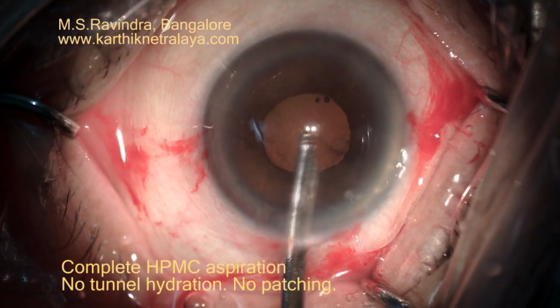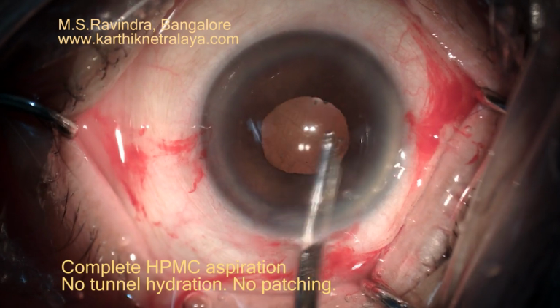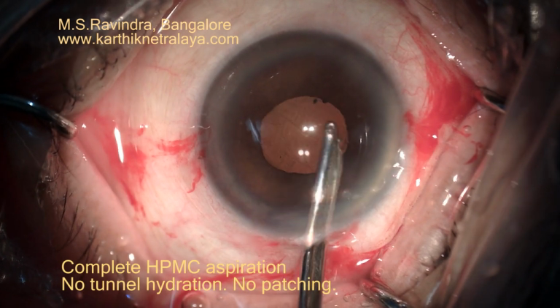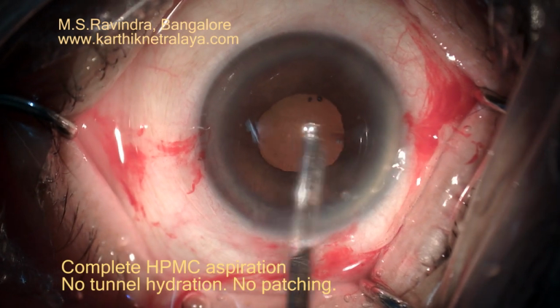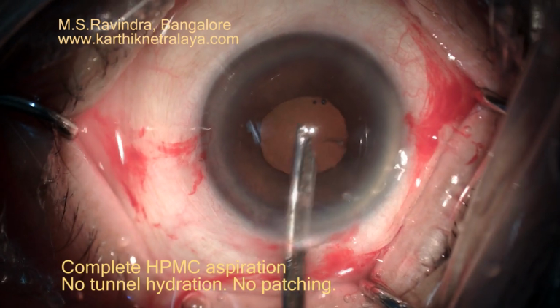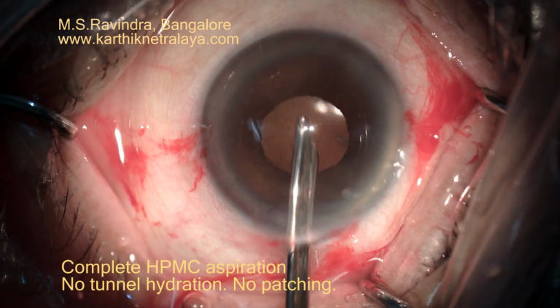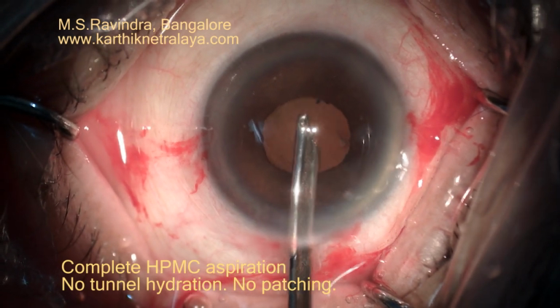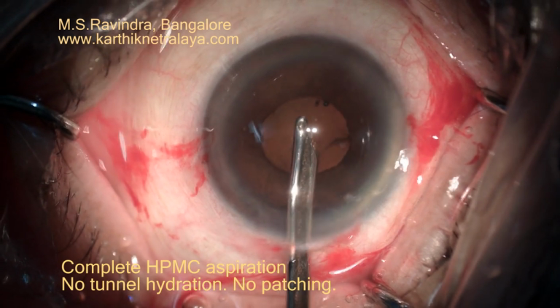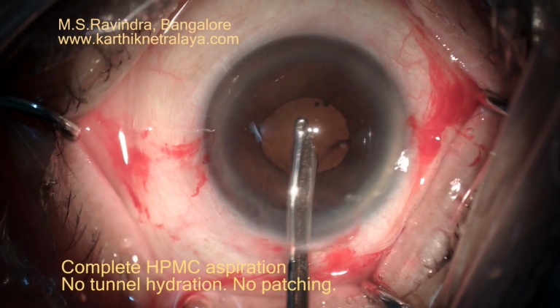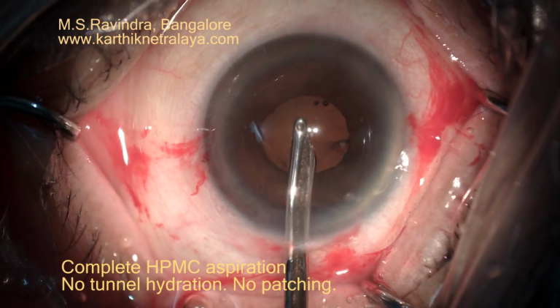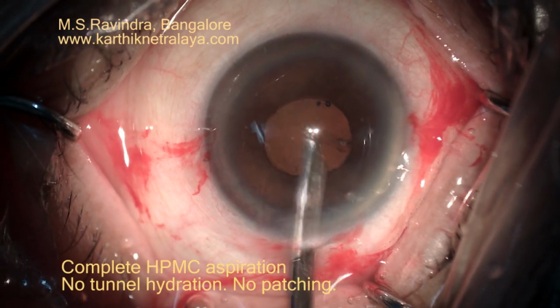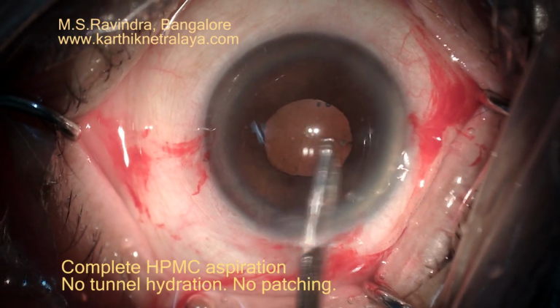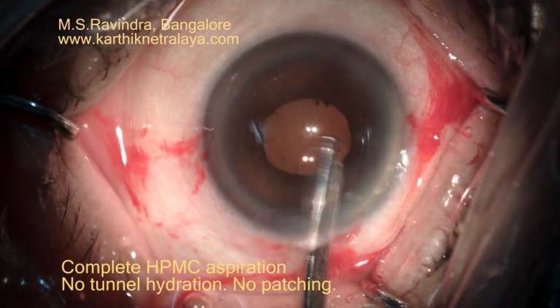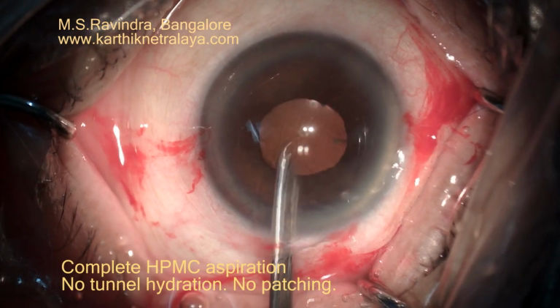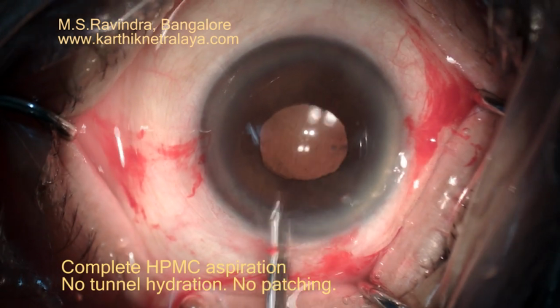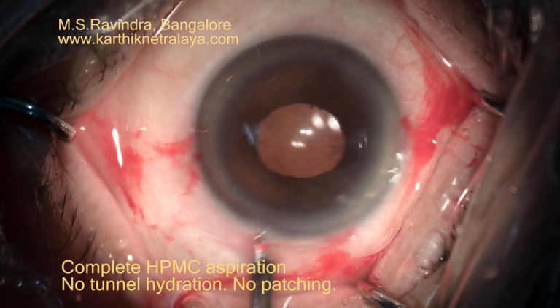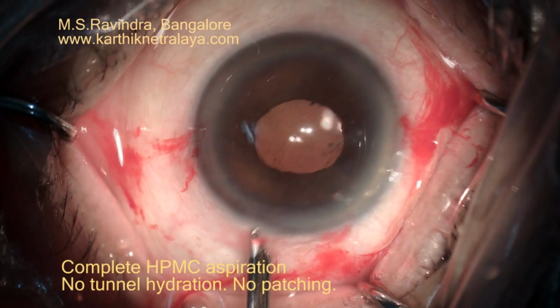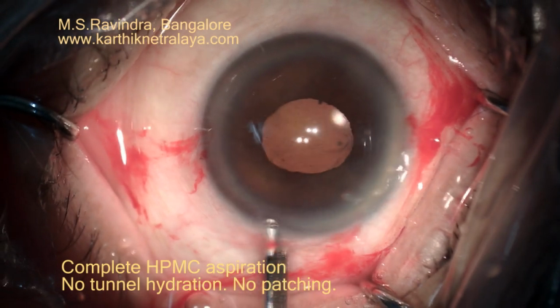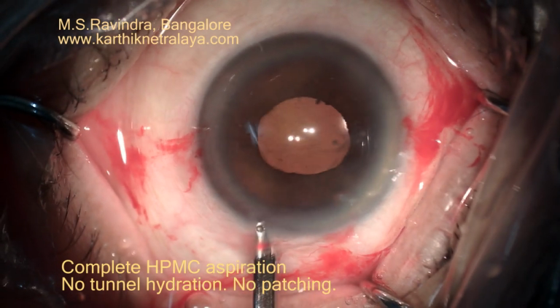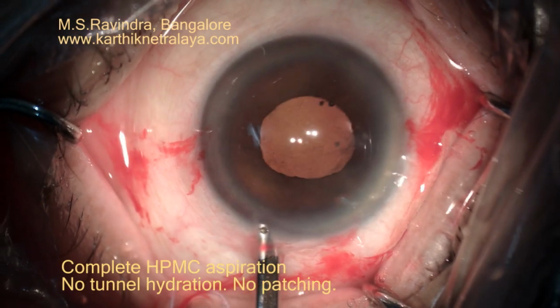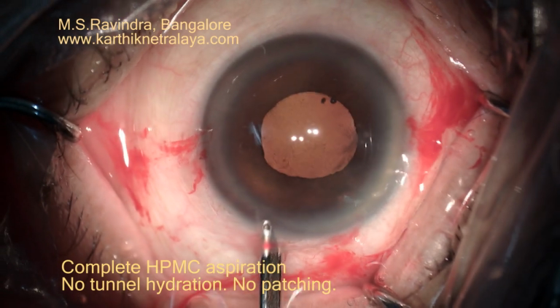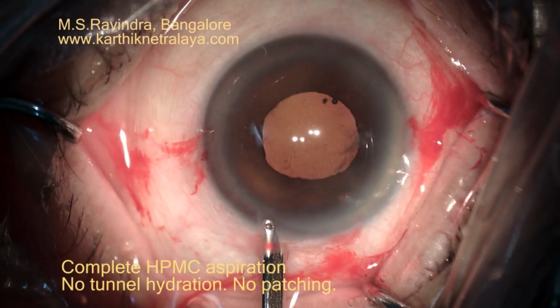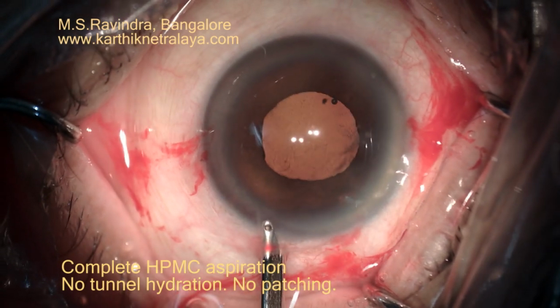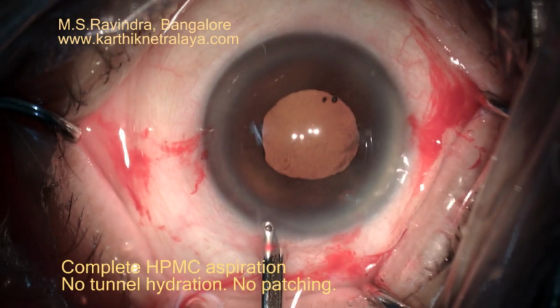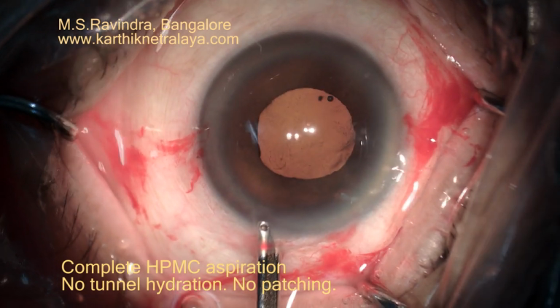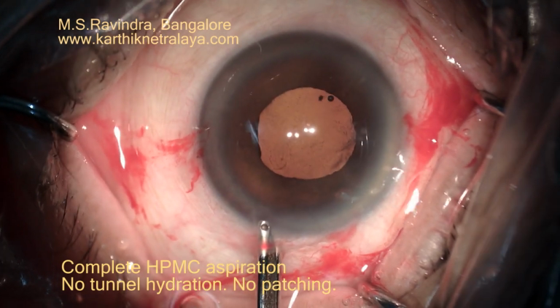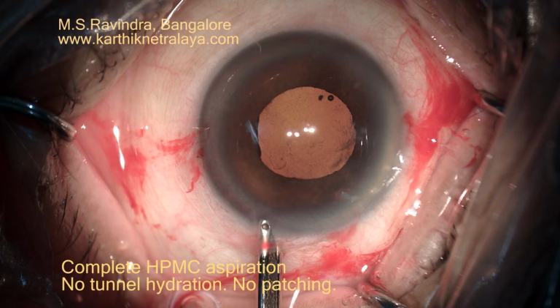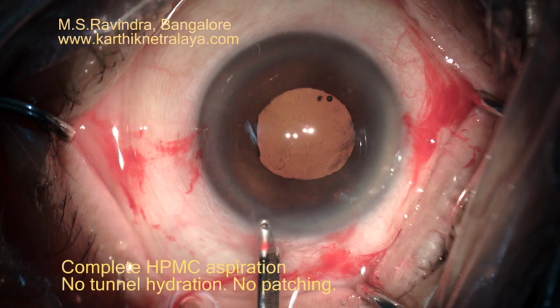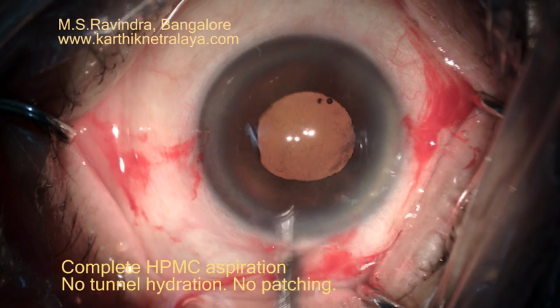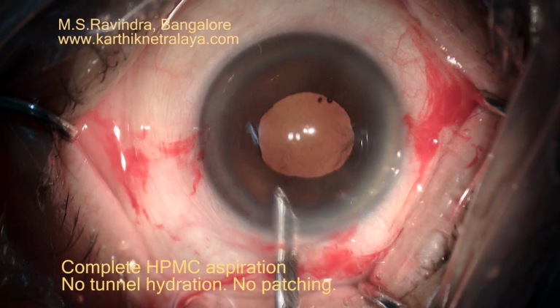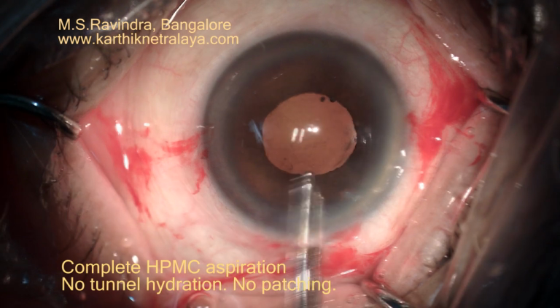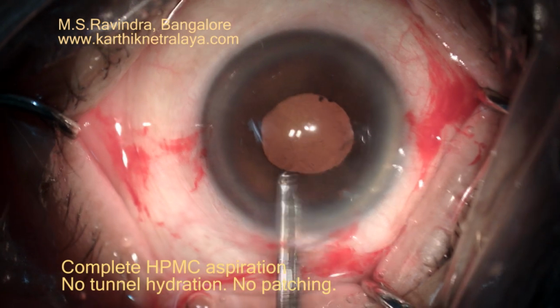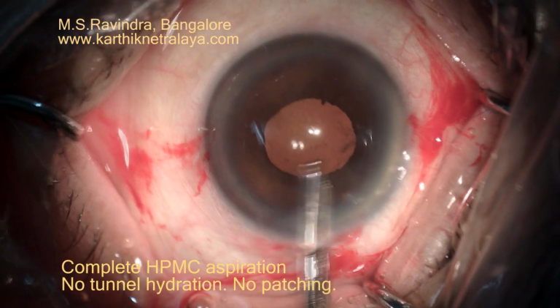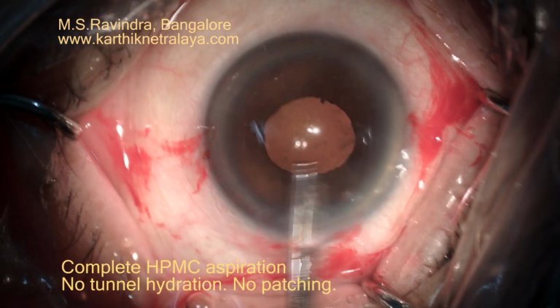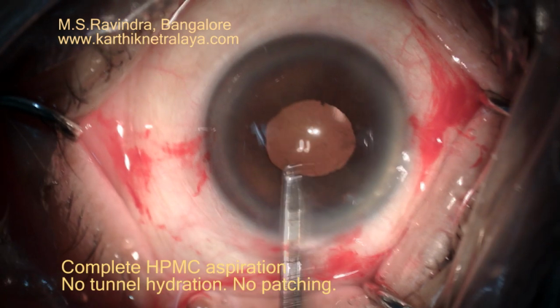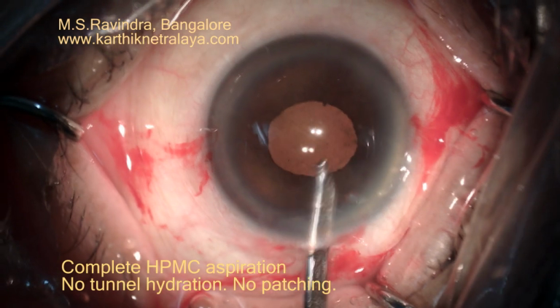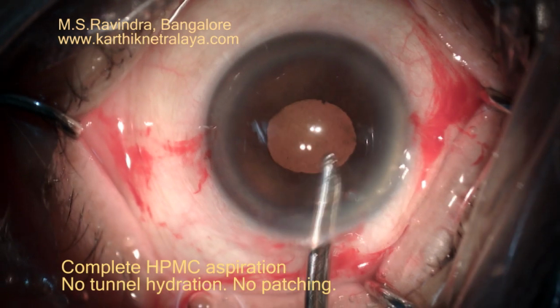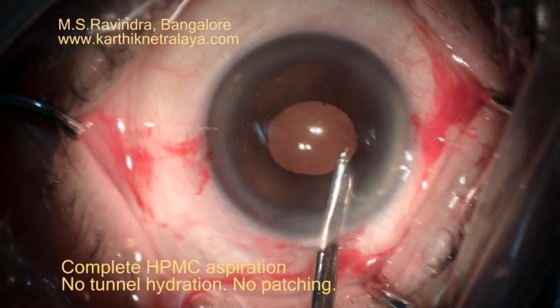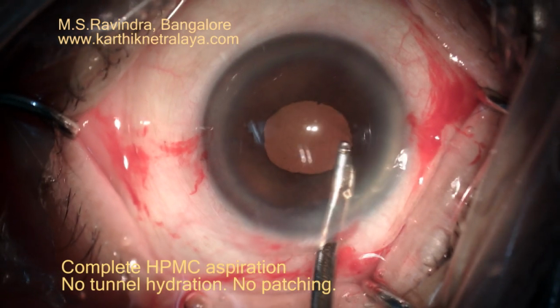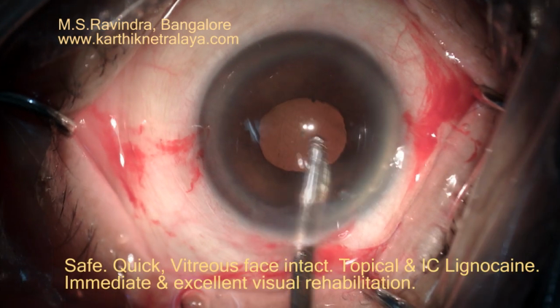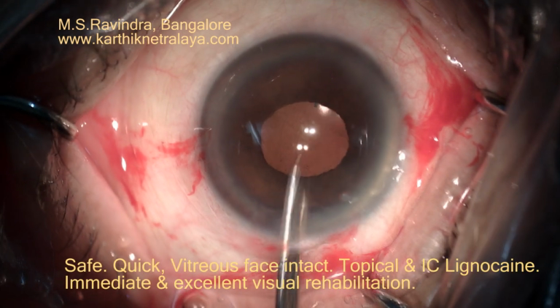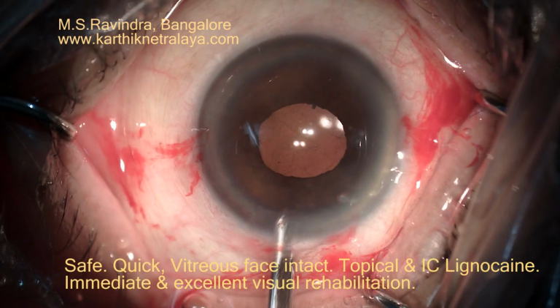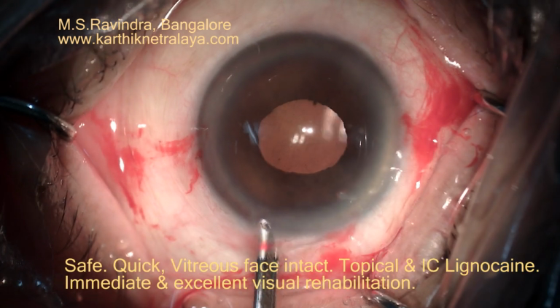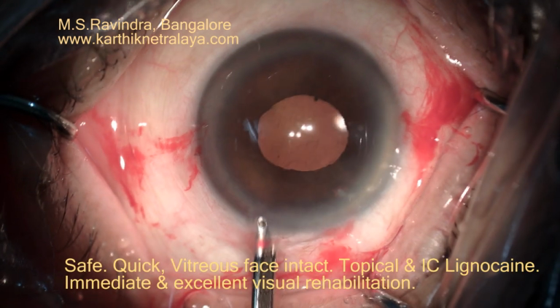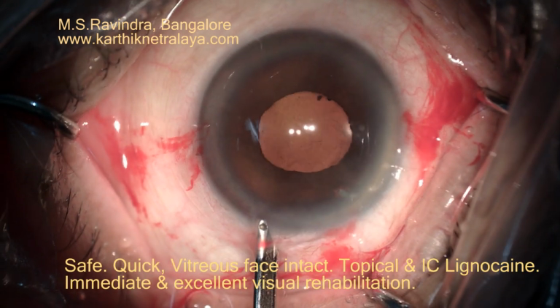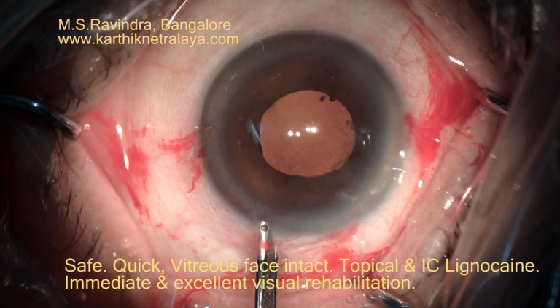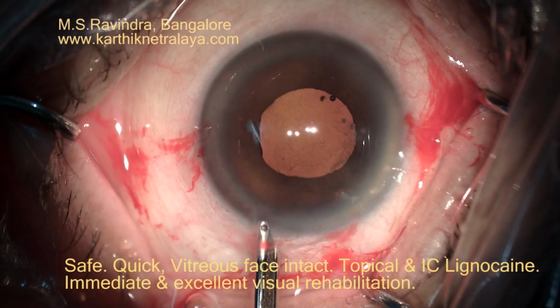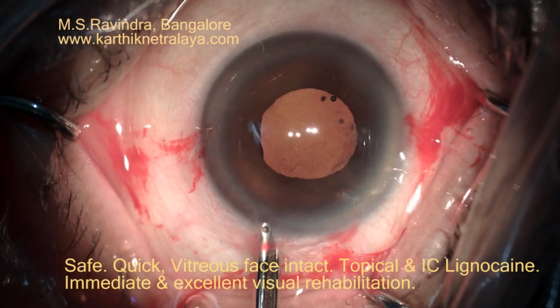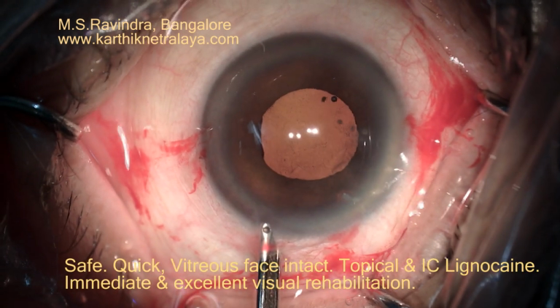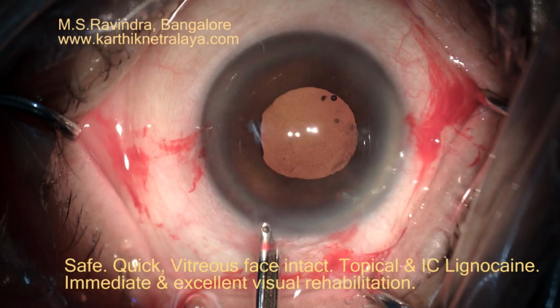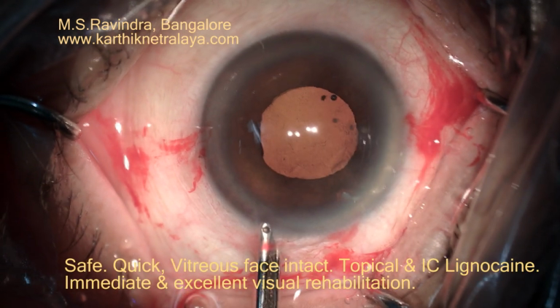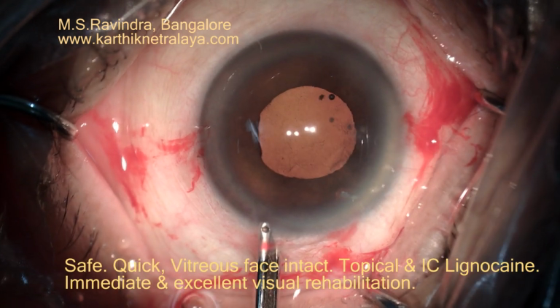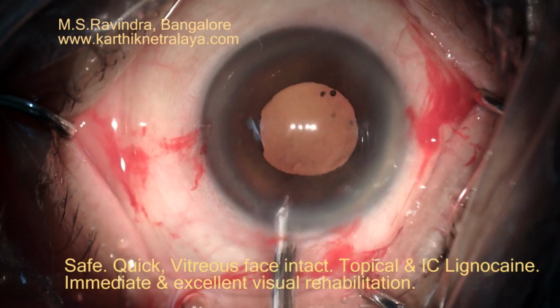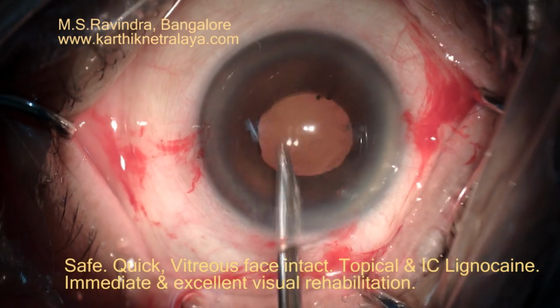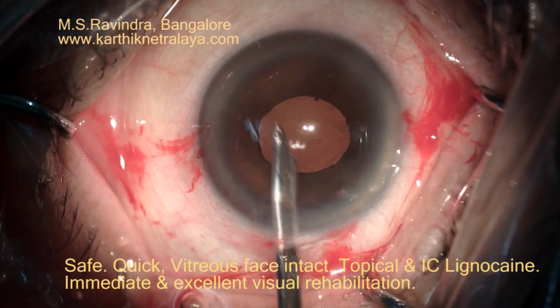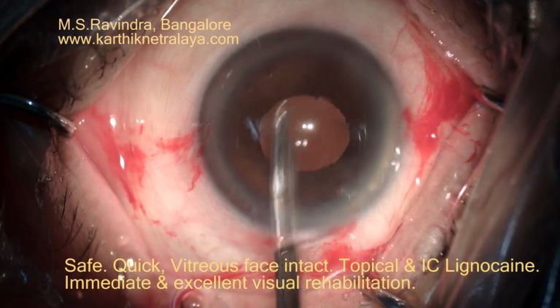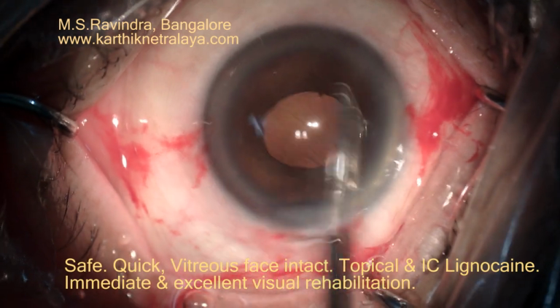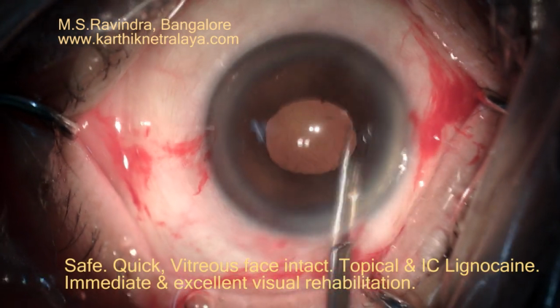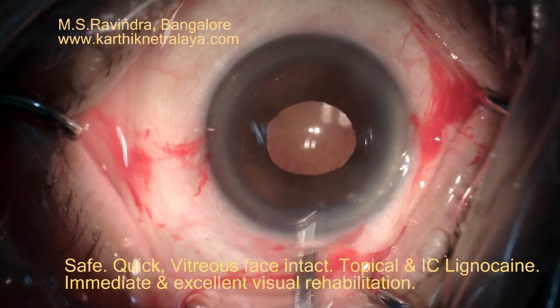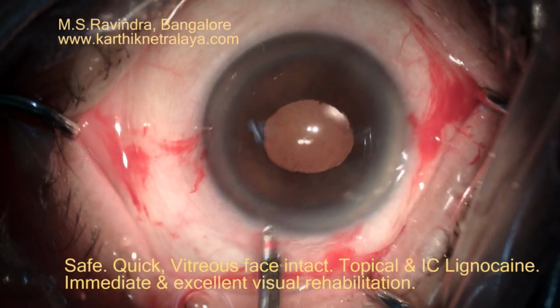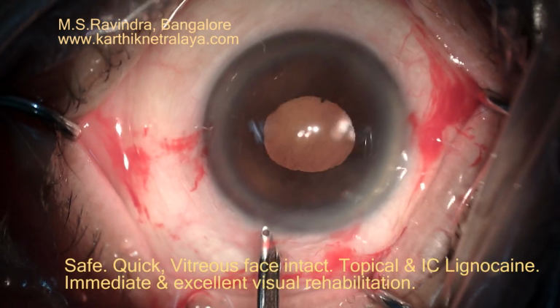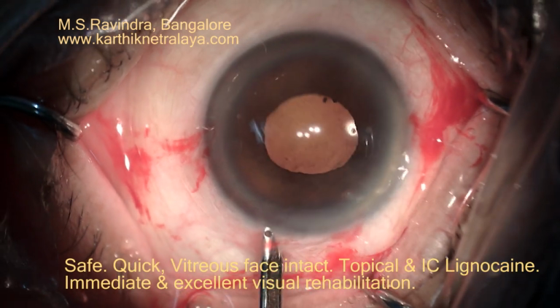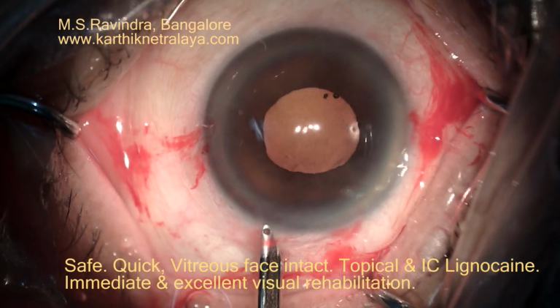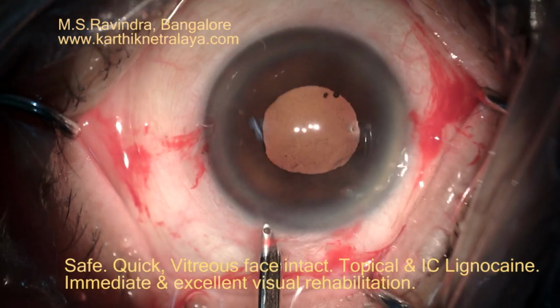This technique gives excellent visual results. There is no need to bandage the eye. Rehabilitation starts immediately. Thank you.